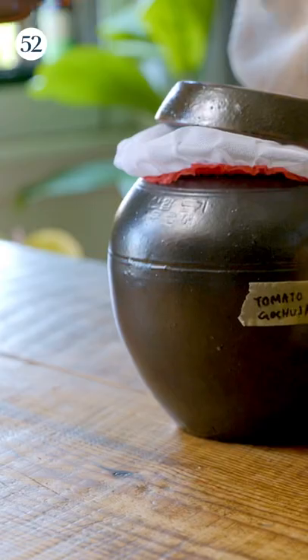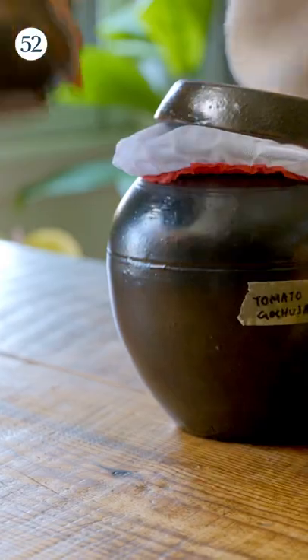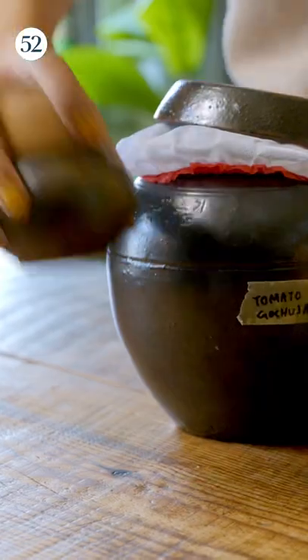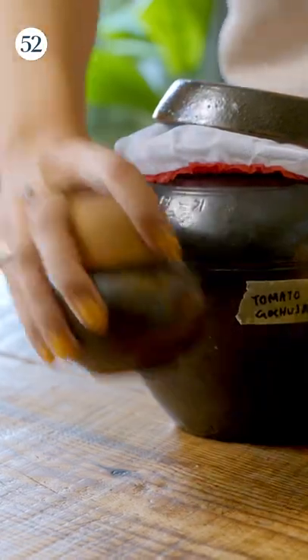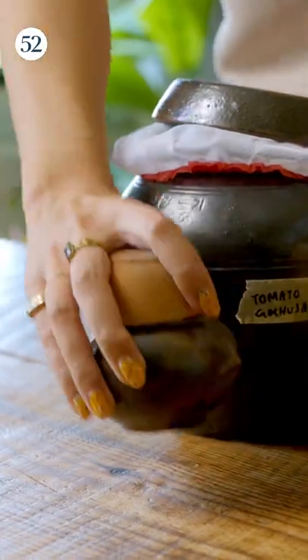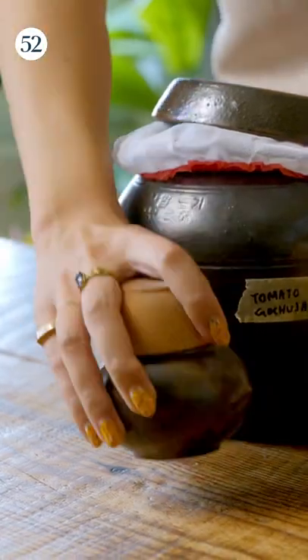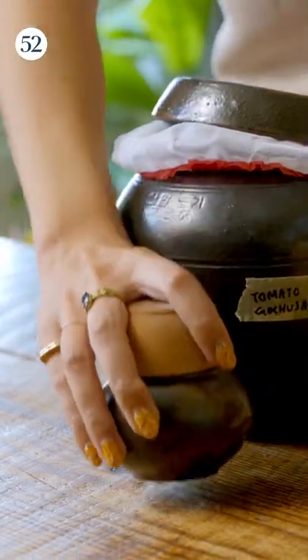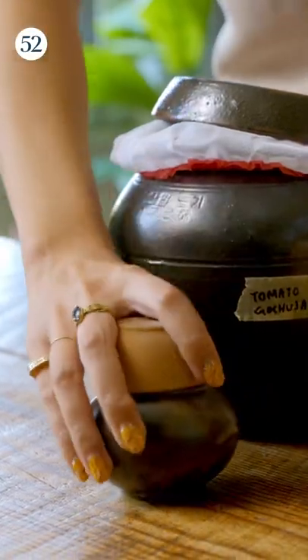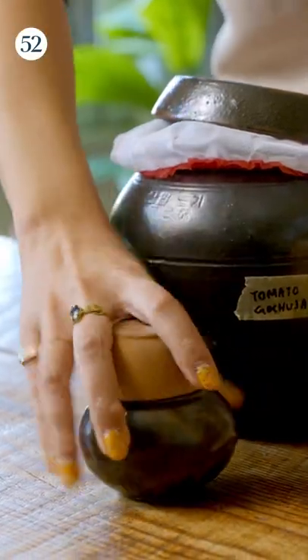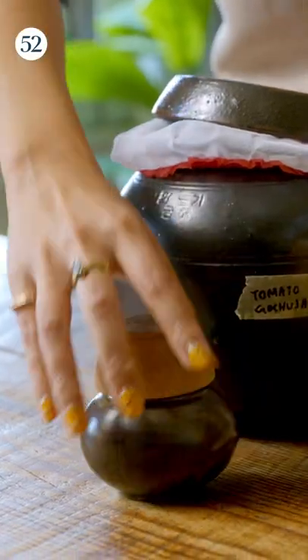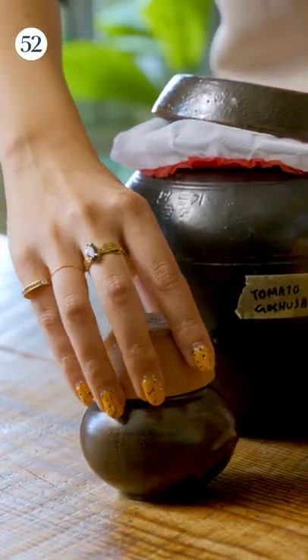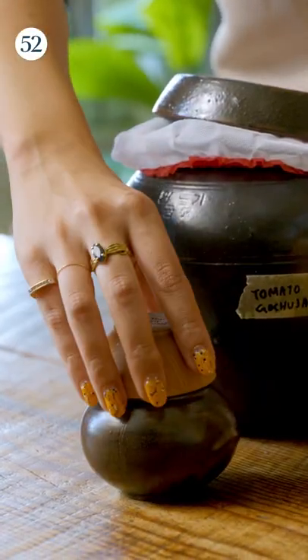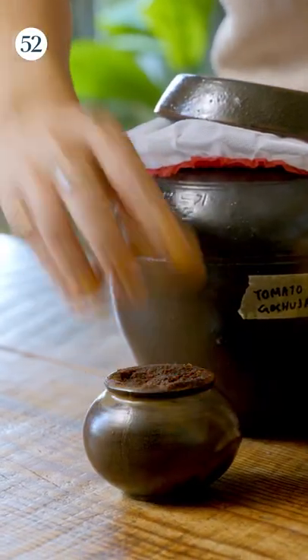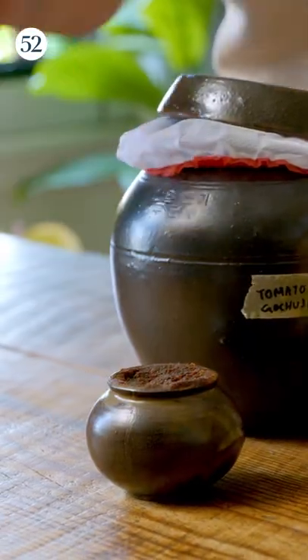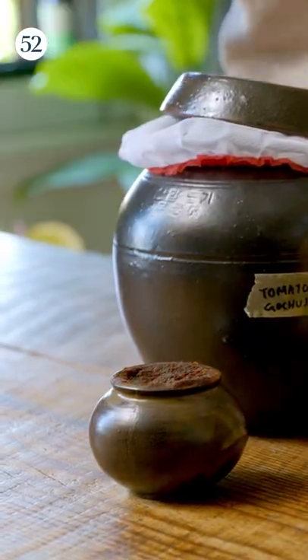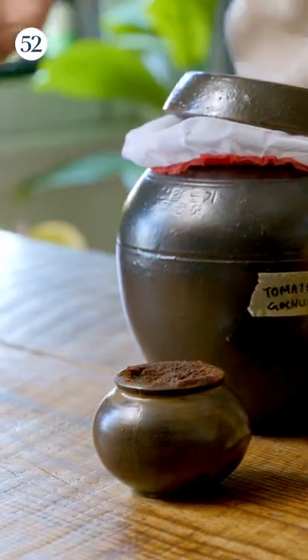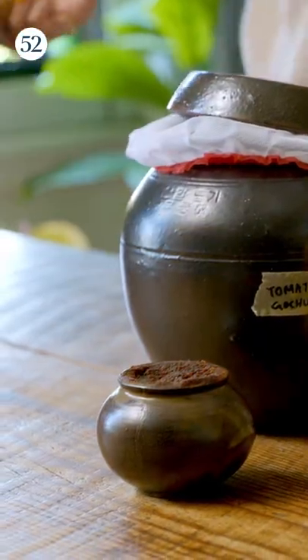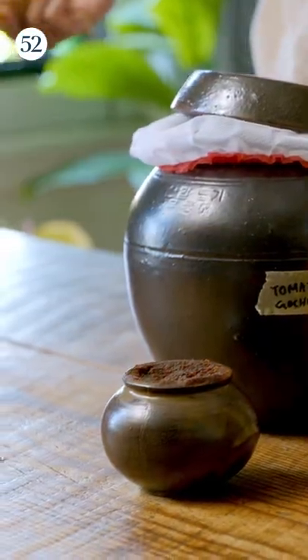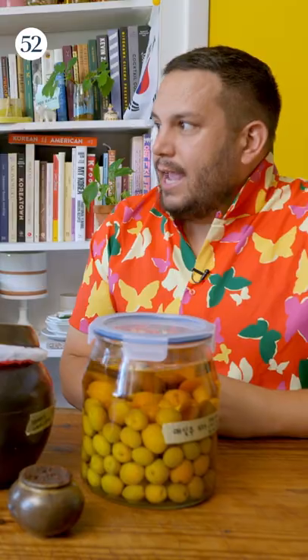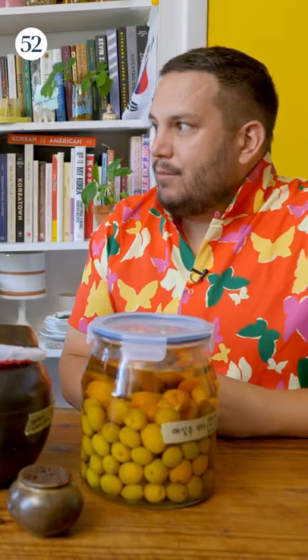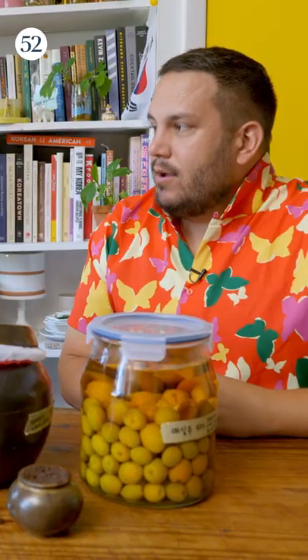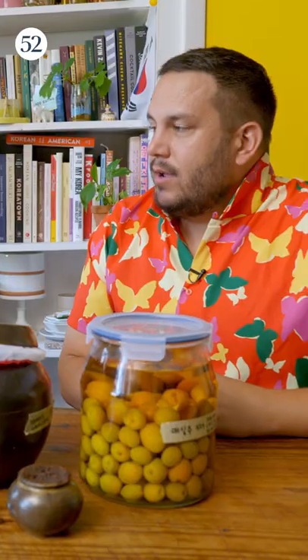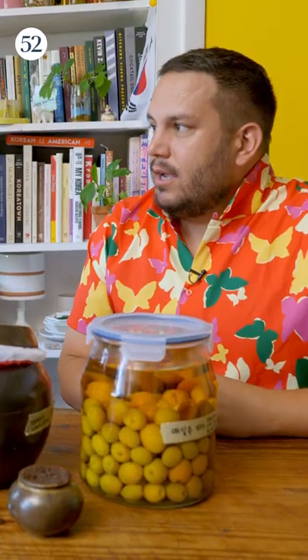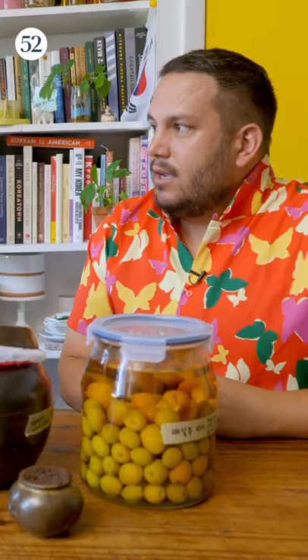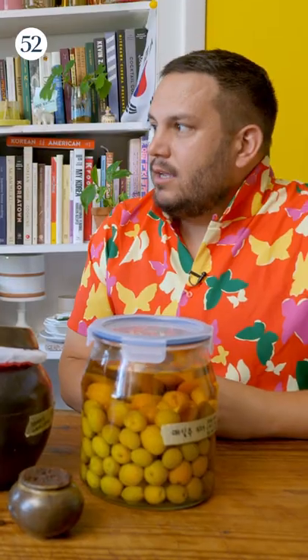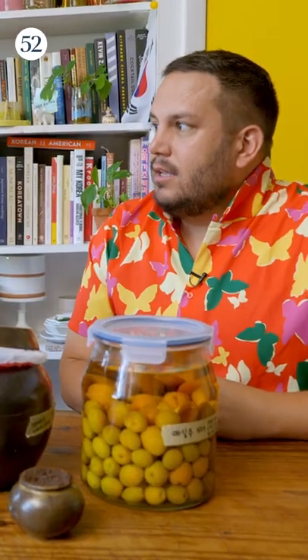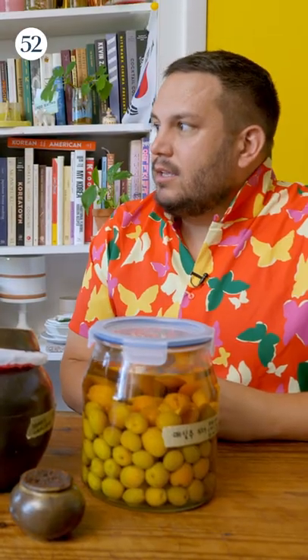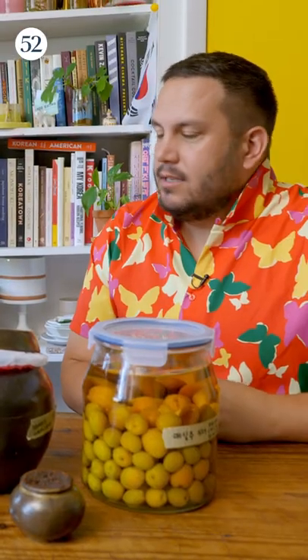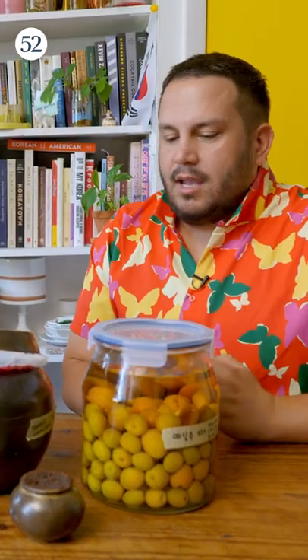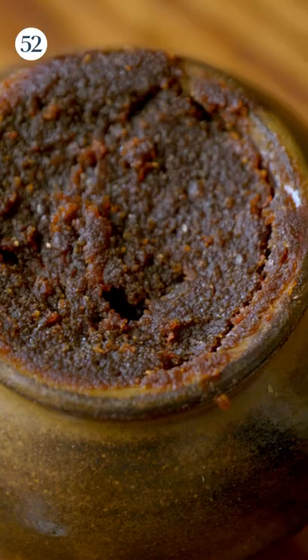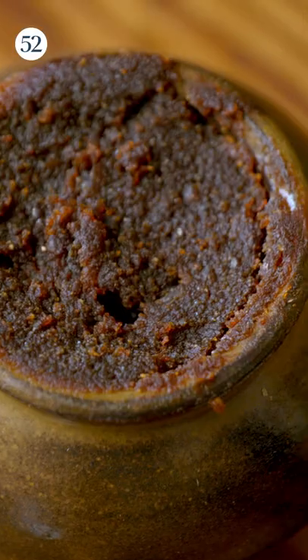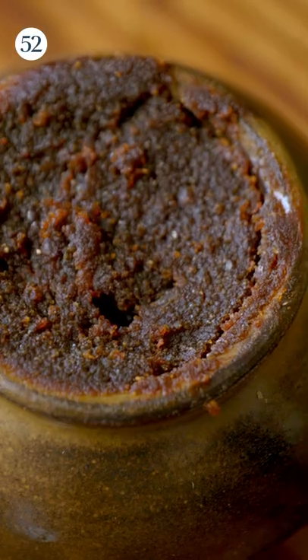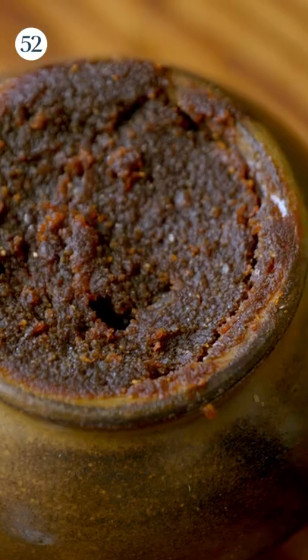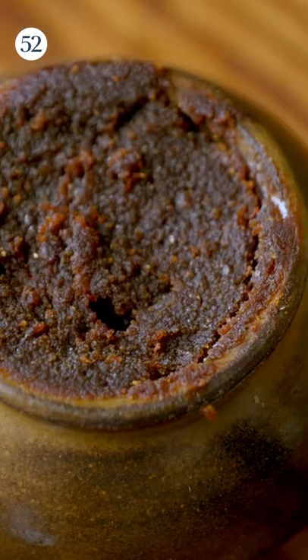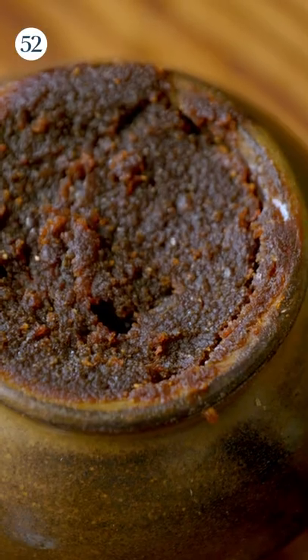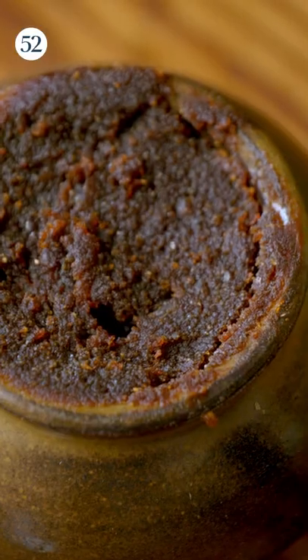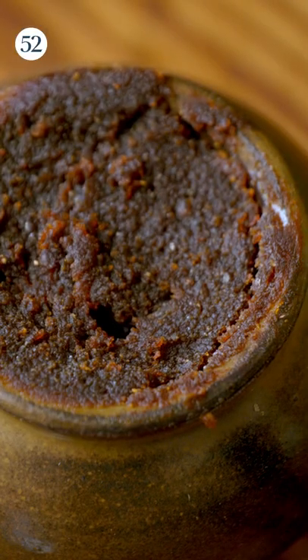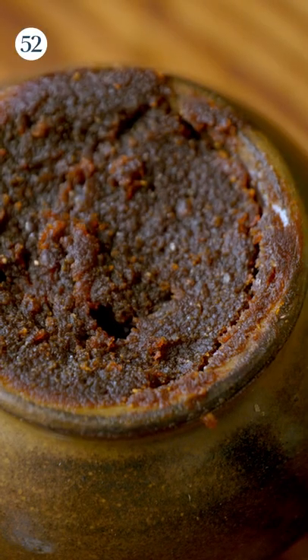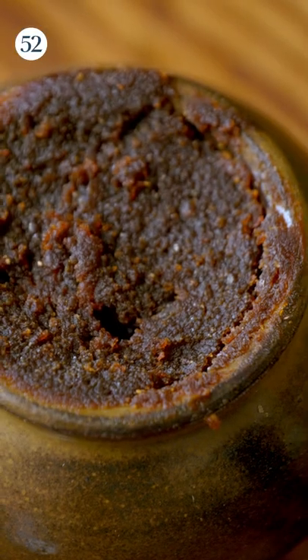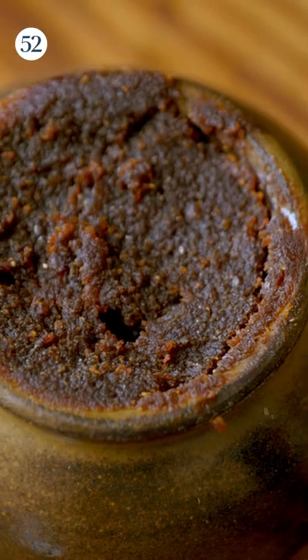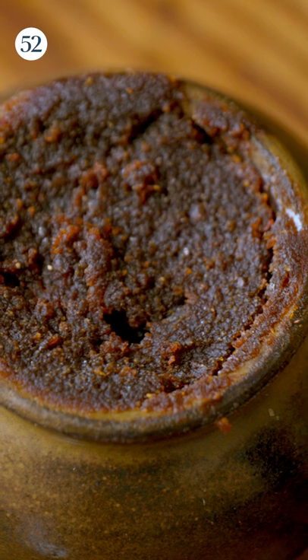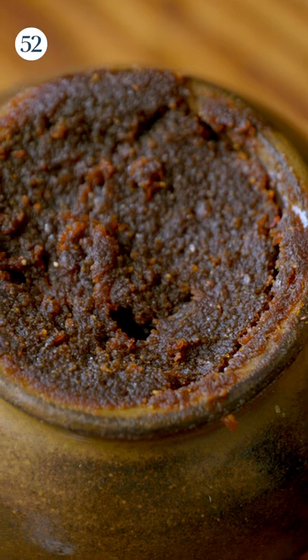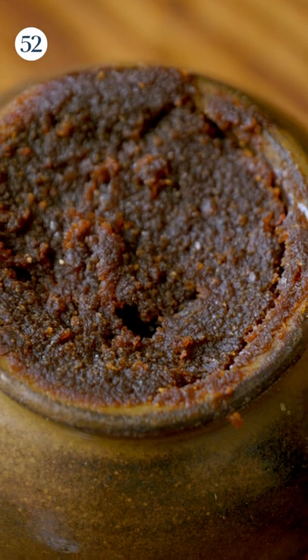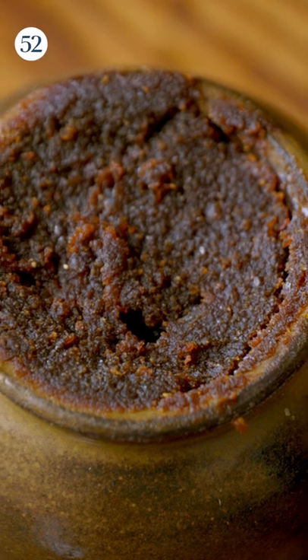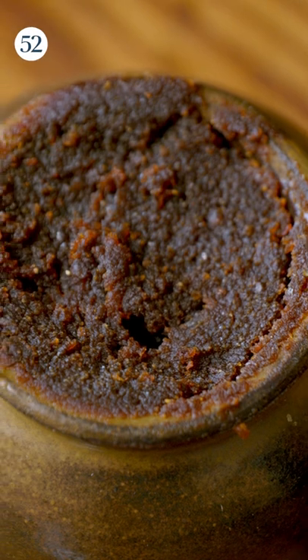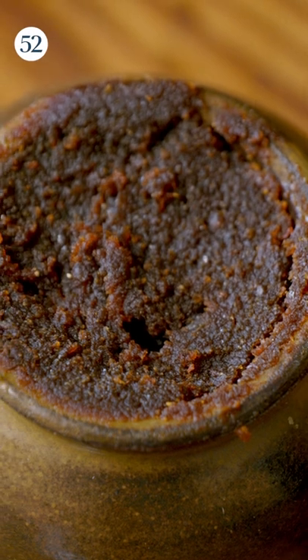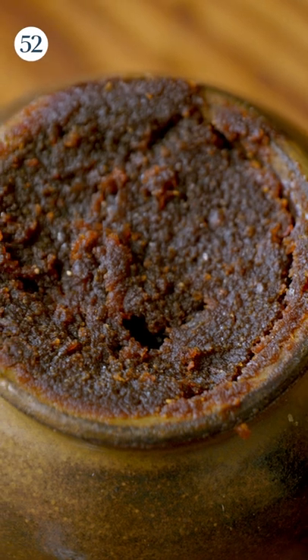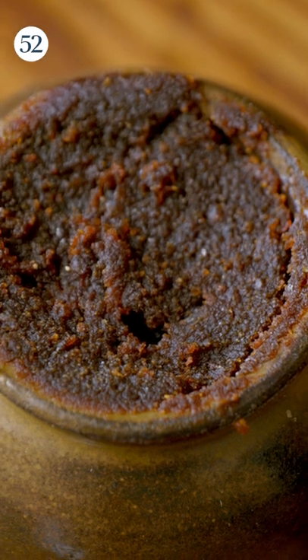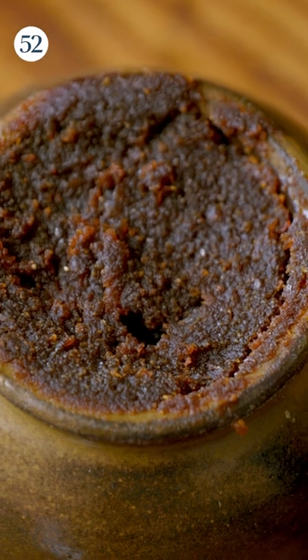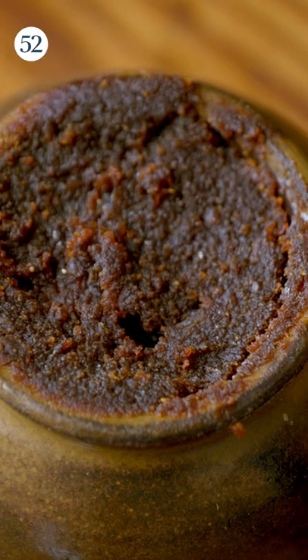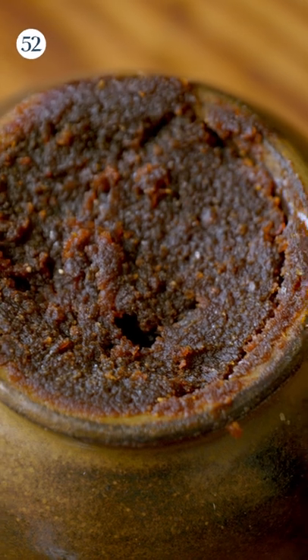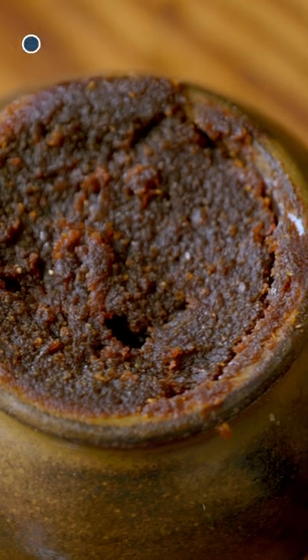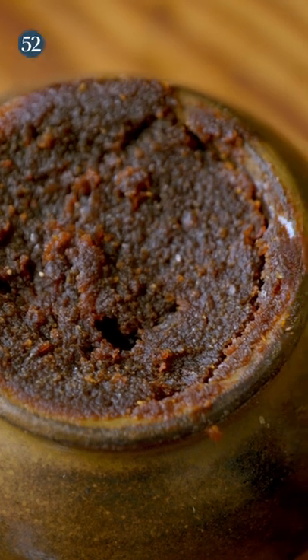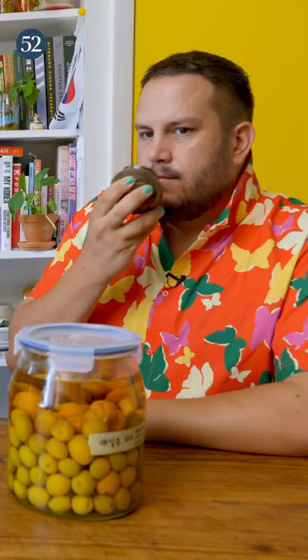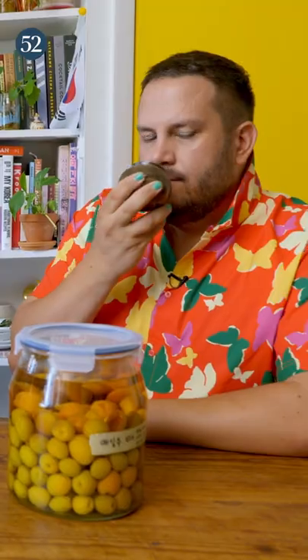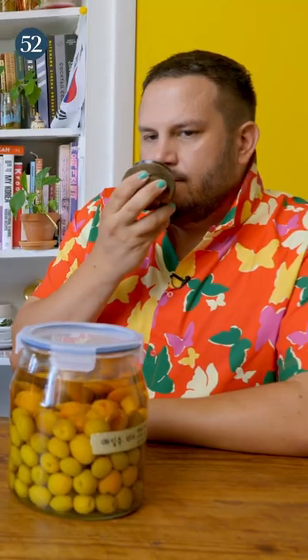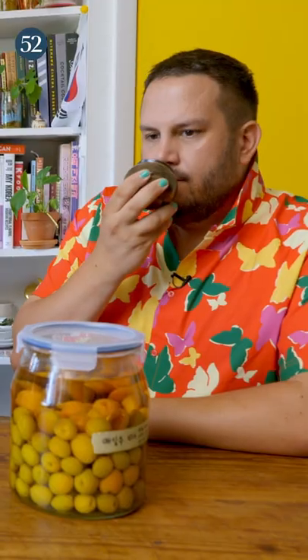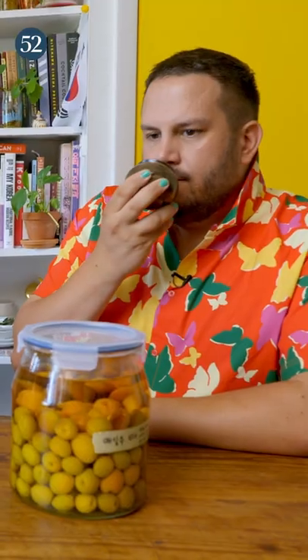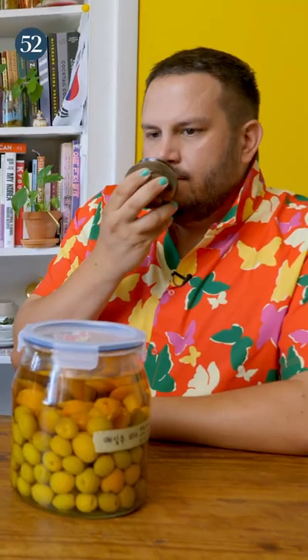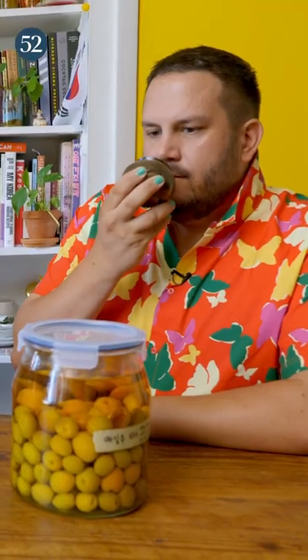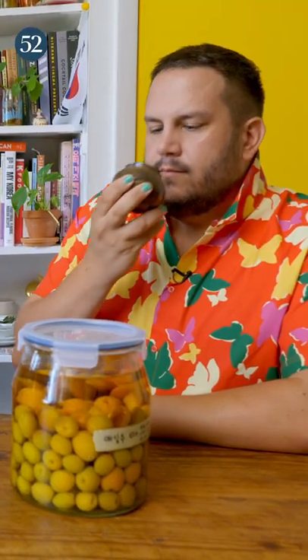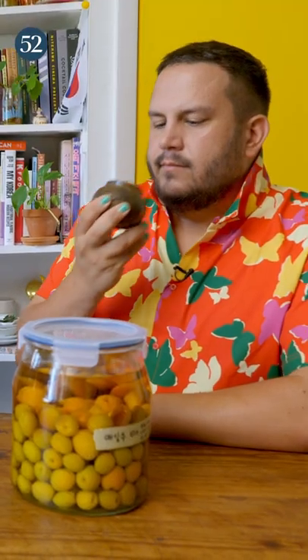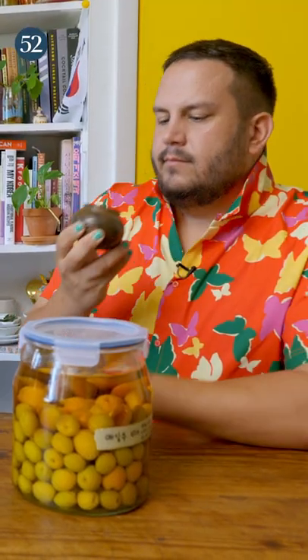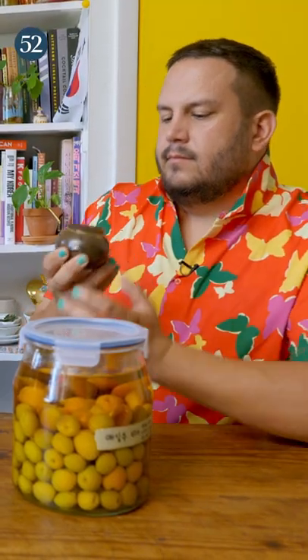I hear you have a serious fermentation game going. Yes. So this was like my first gochujang. You can get a little smell. Mmm.